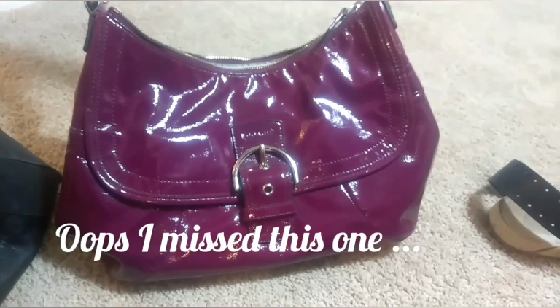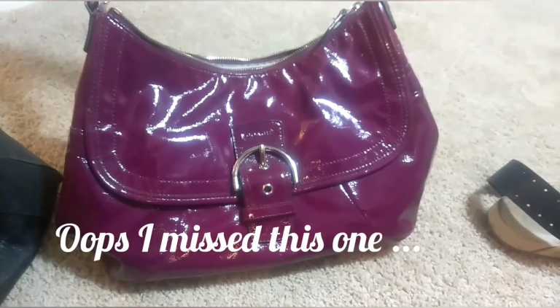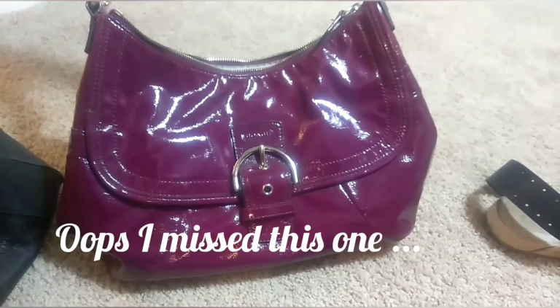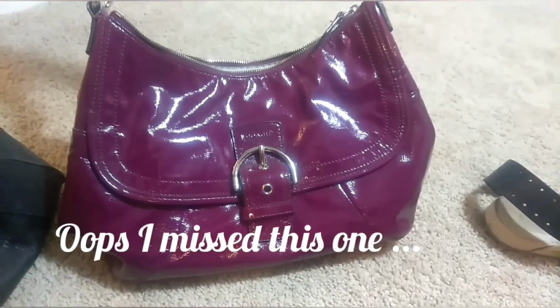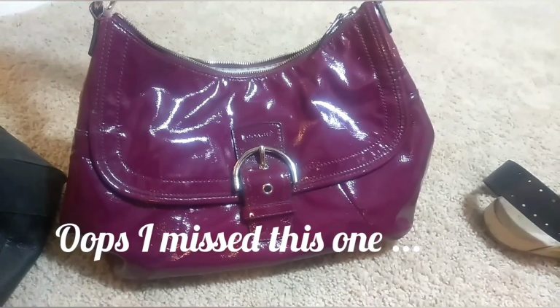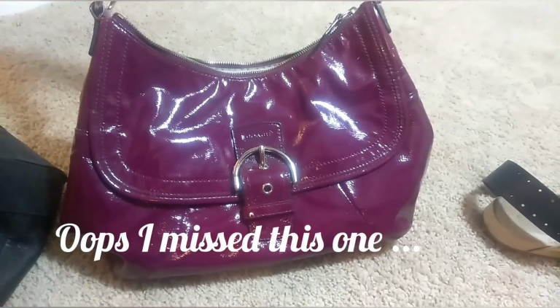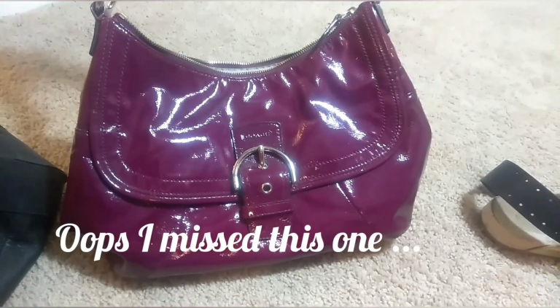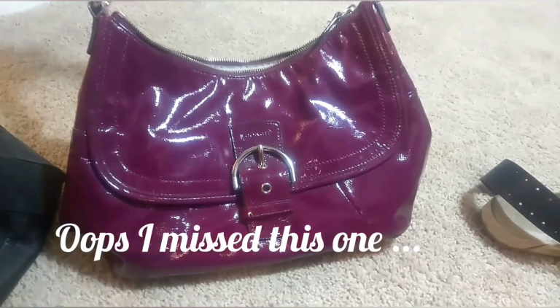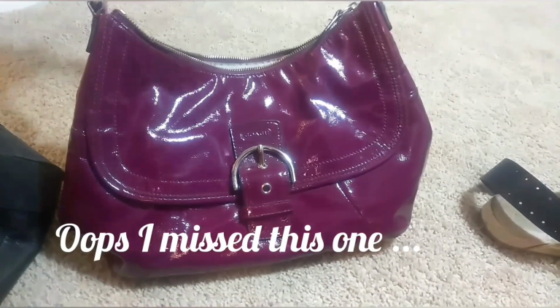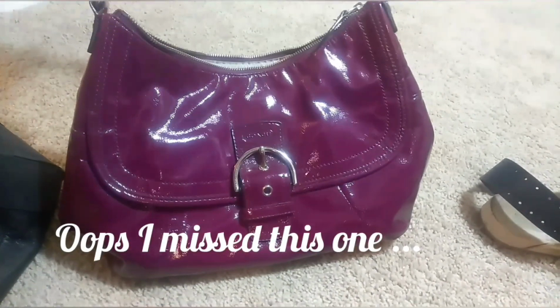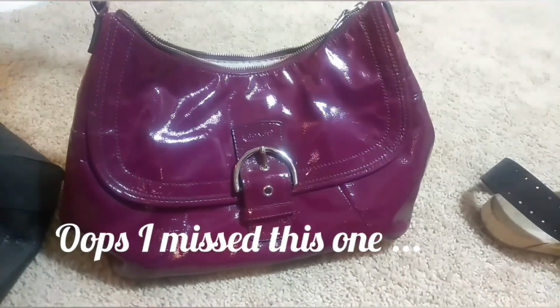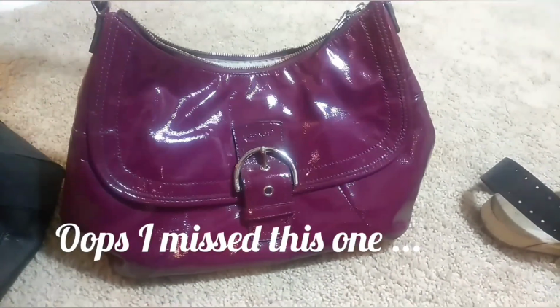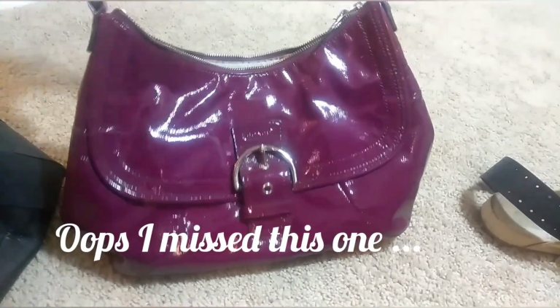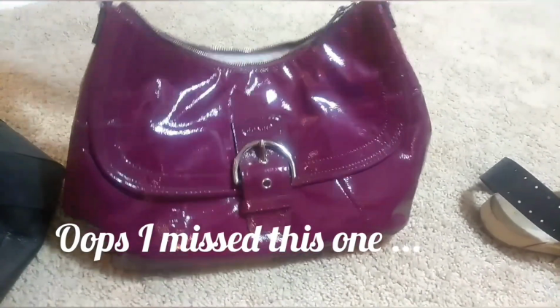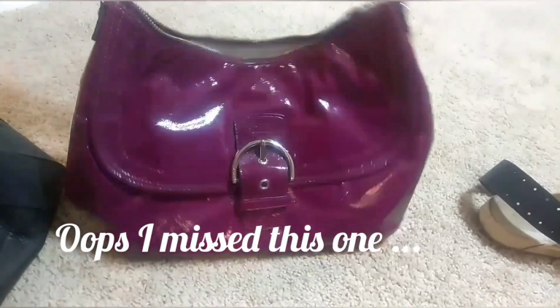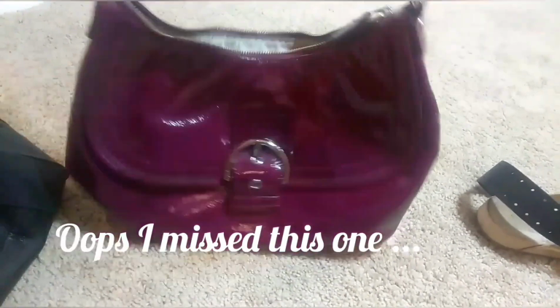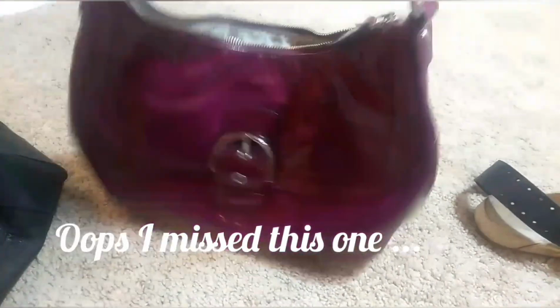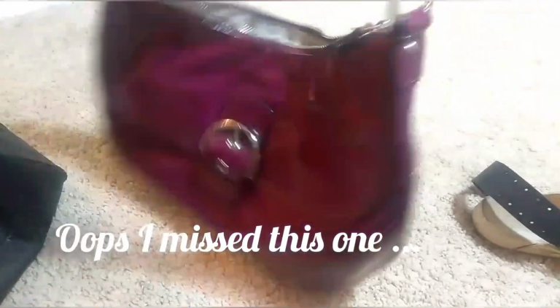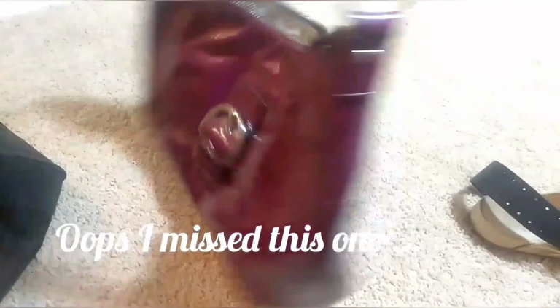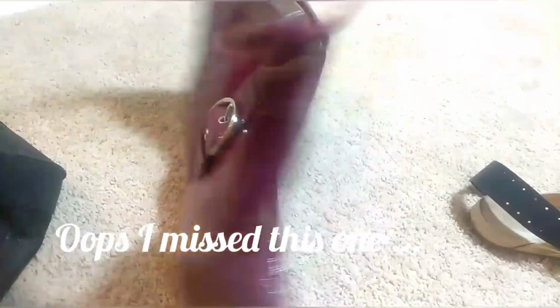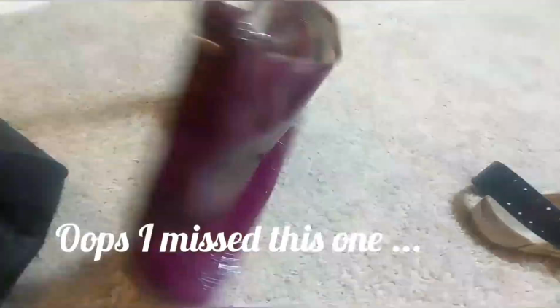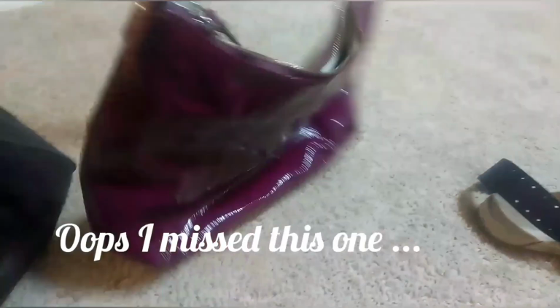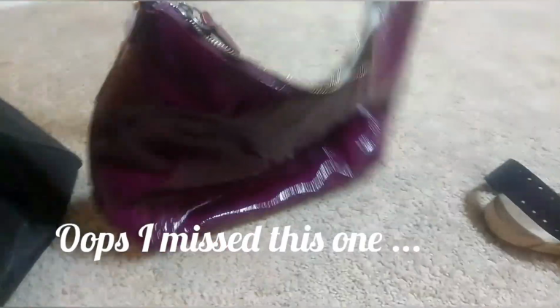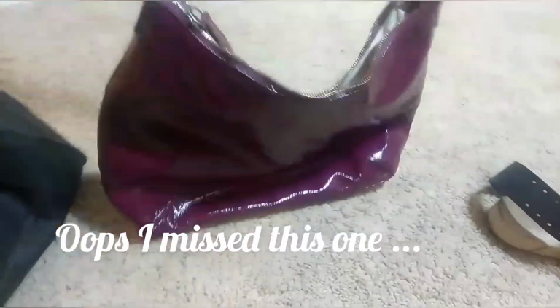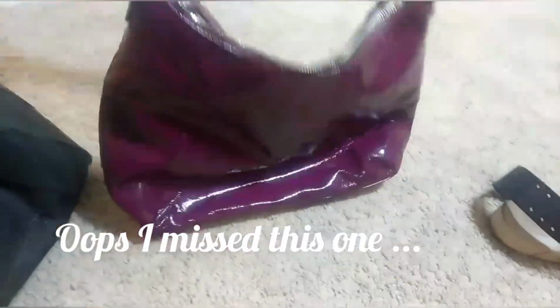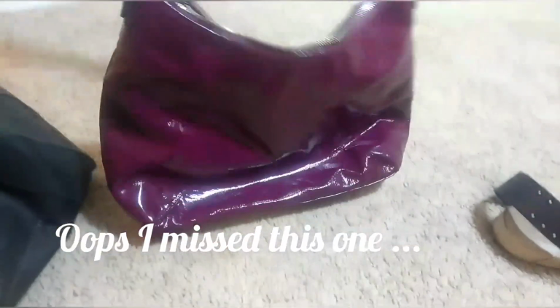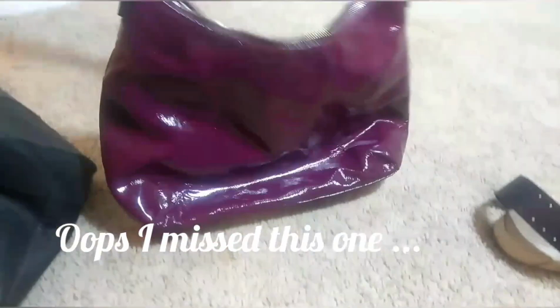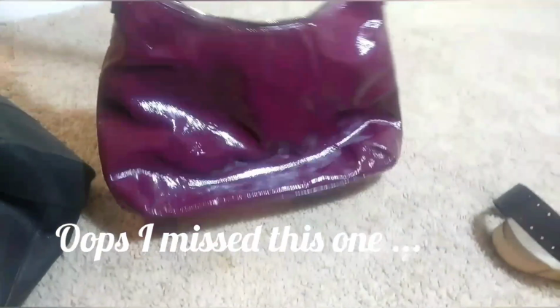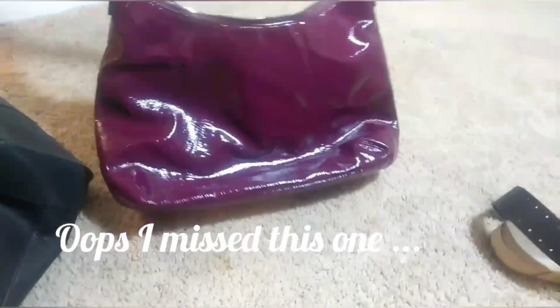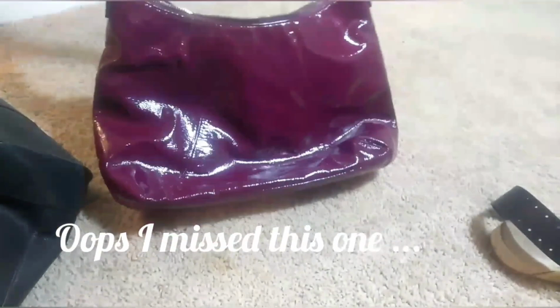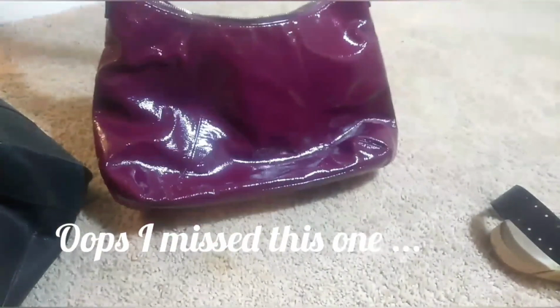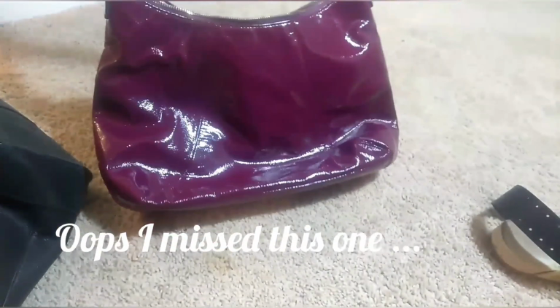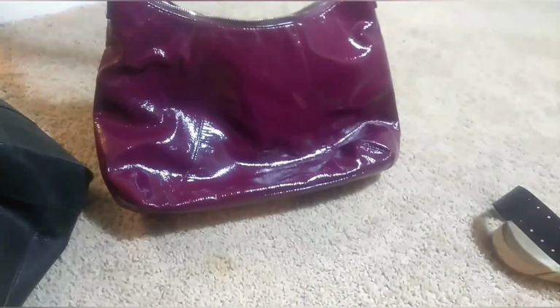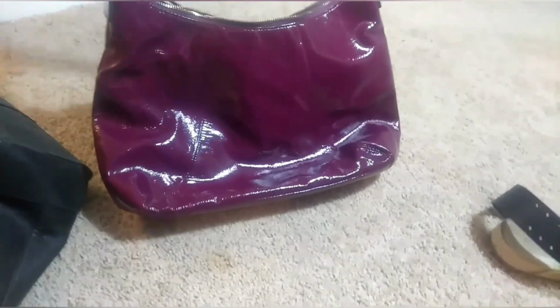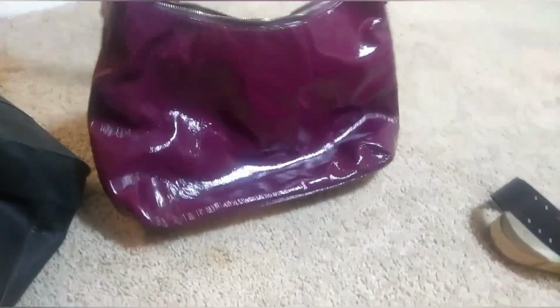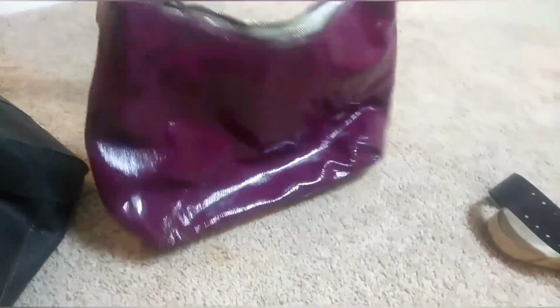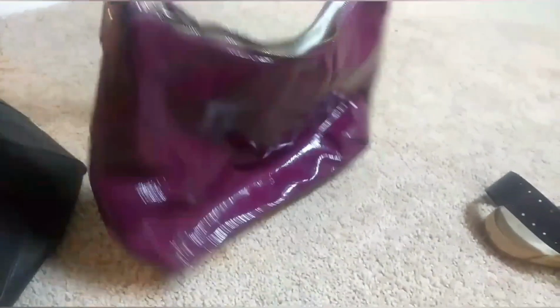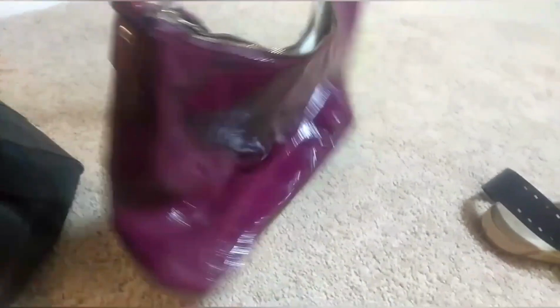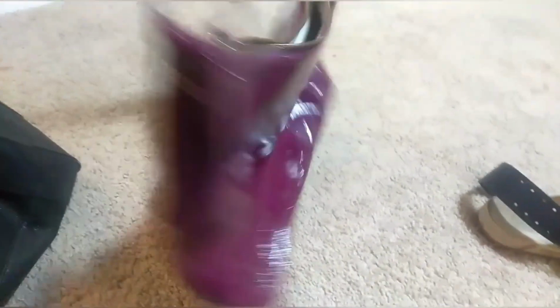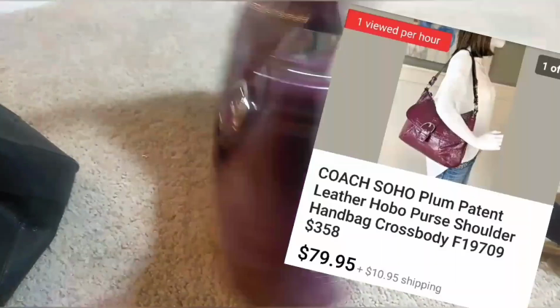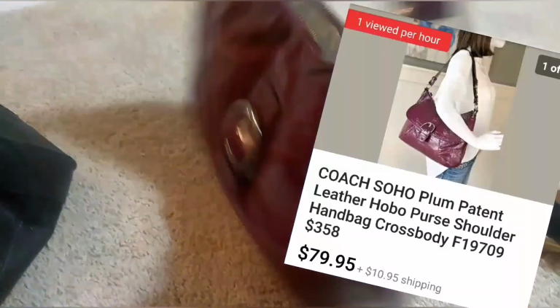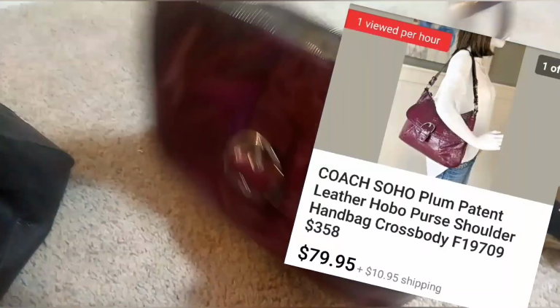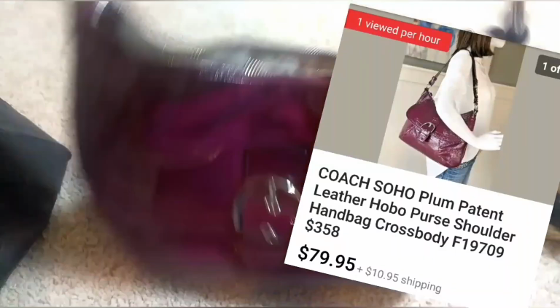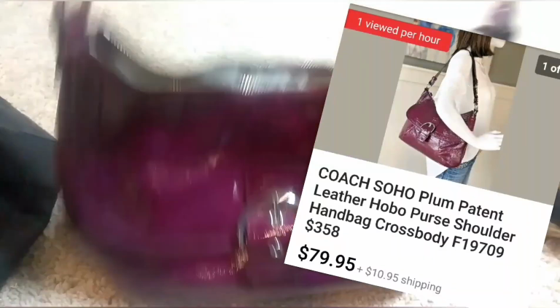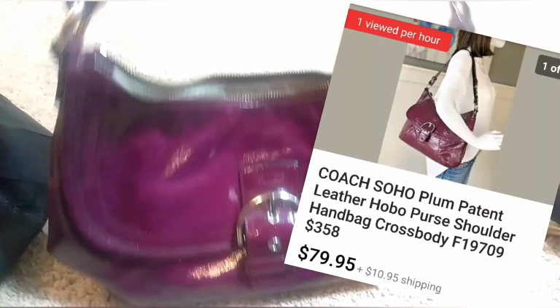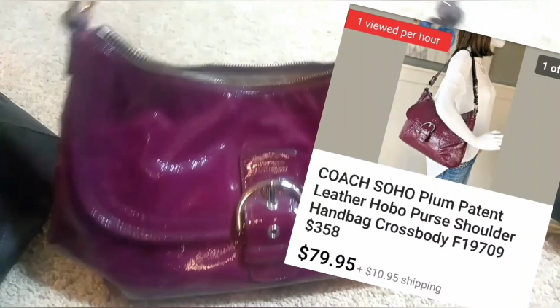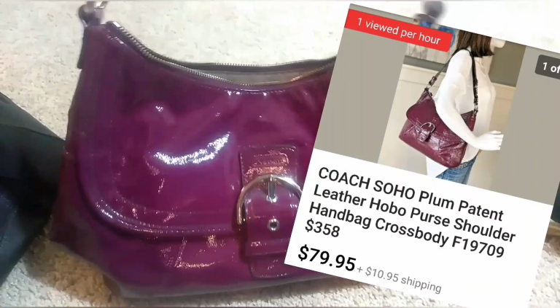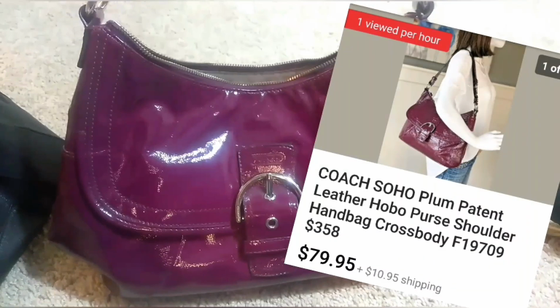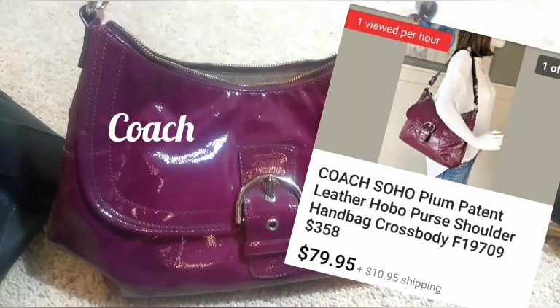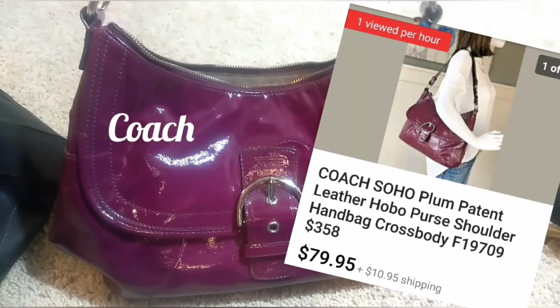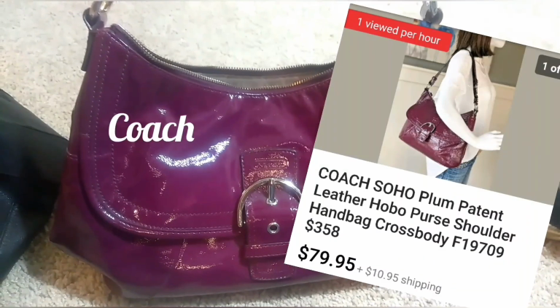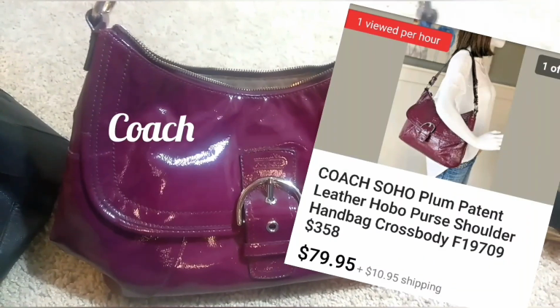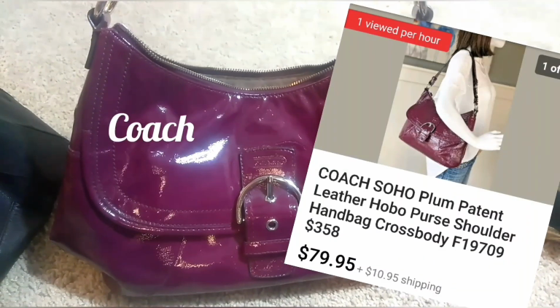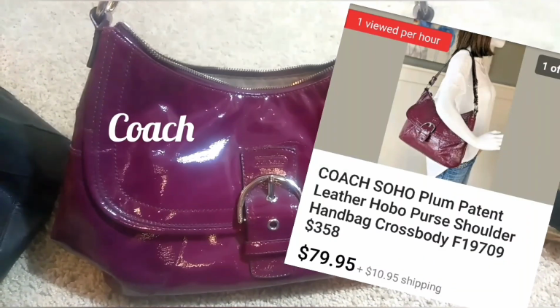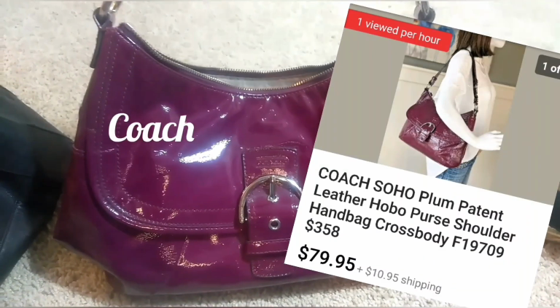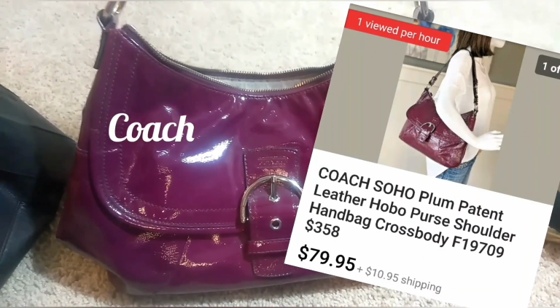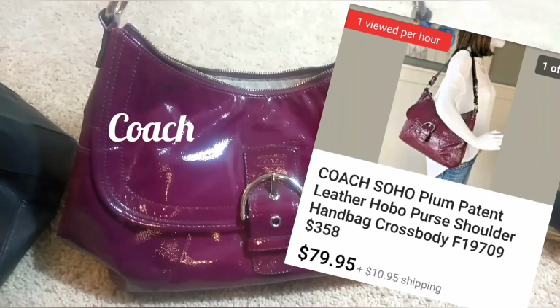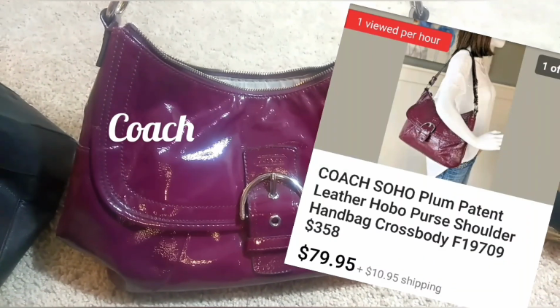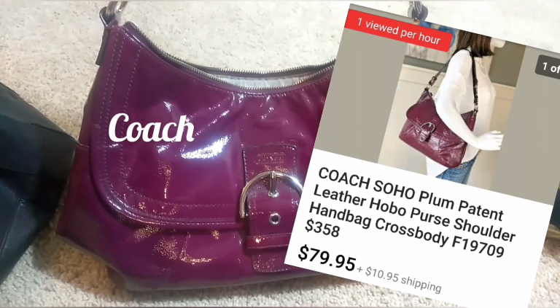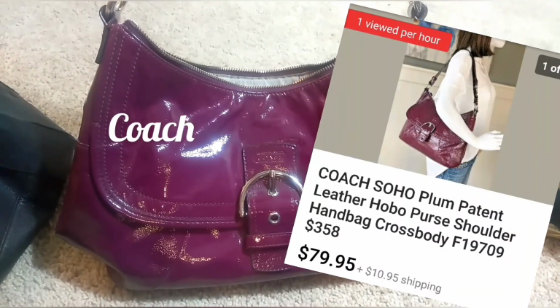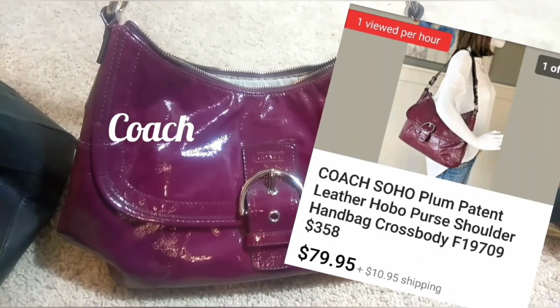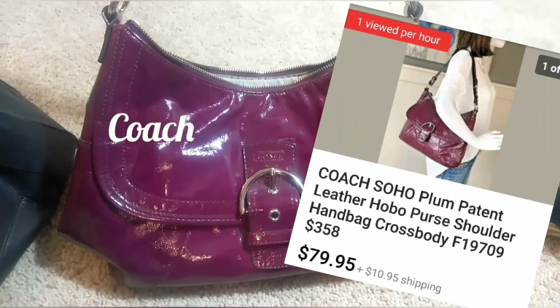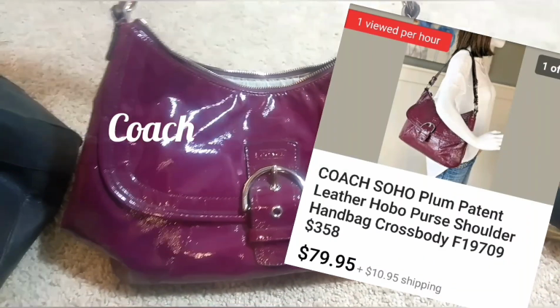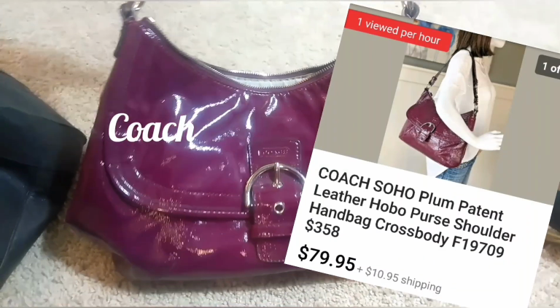I almost missed this one — I also bought this Coach handbag today in patent leather. It is in excellent condition.